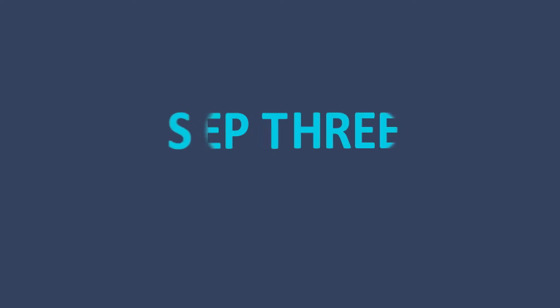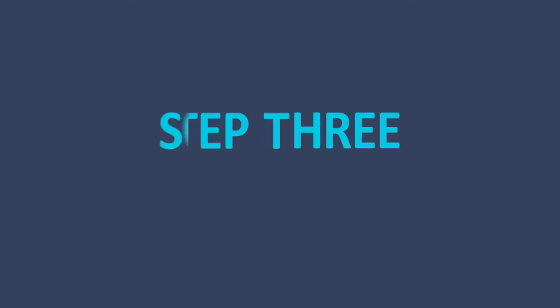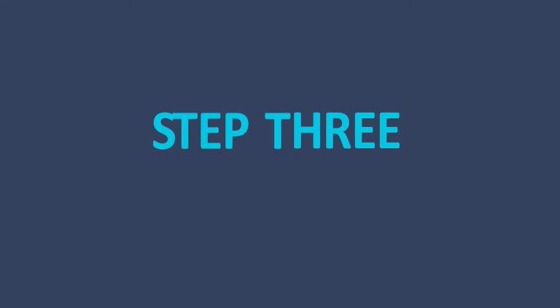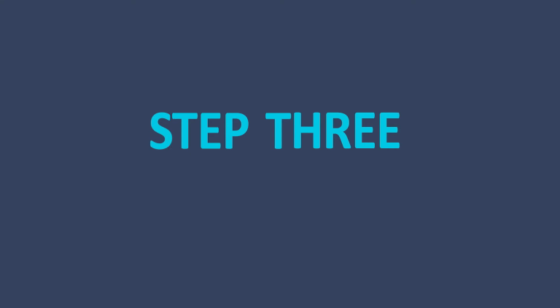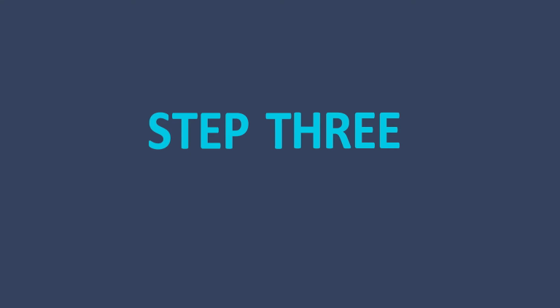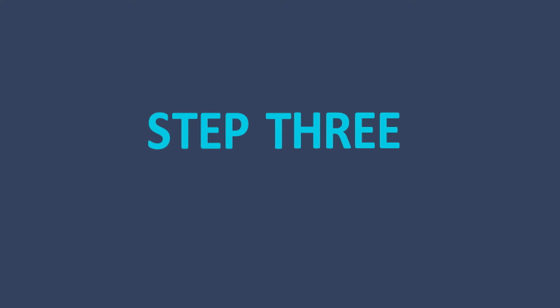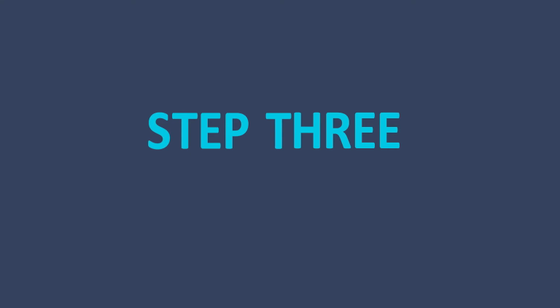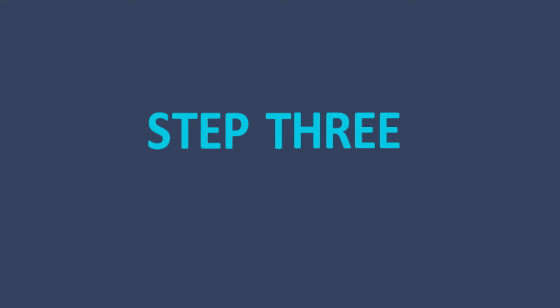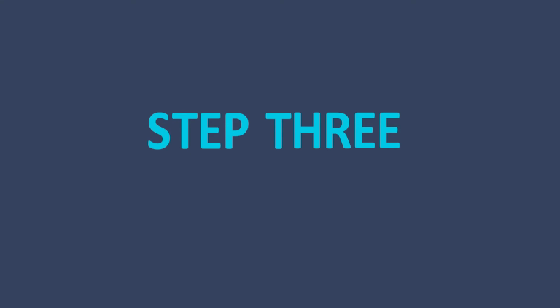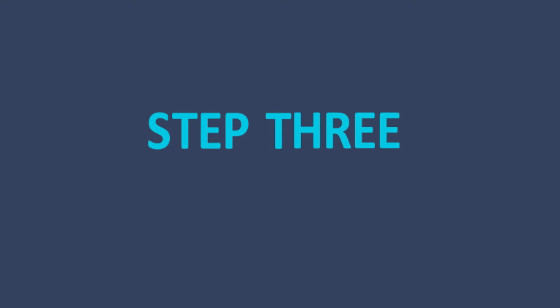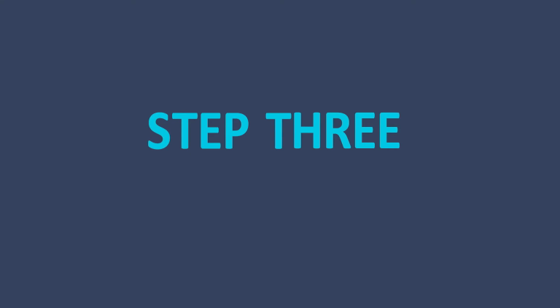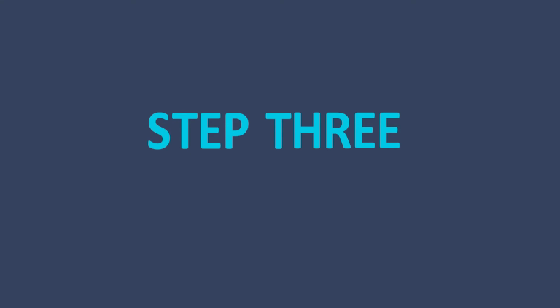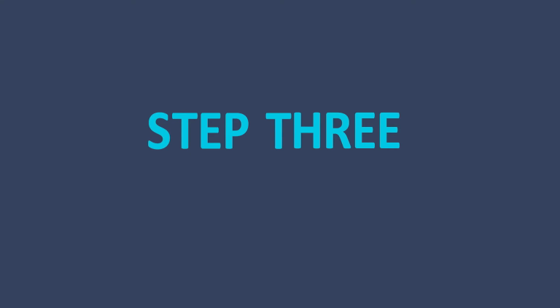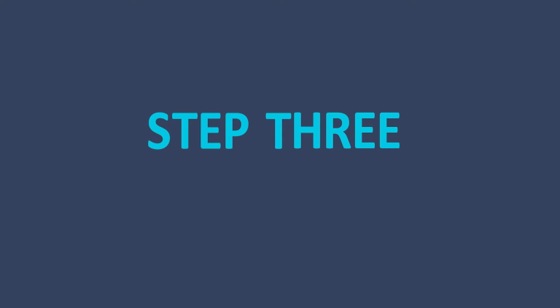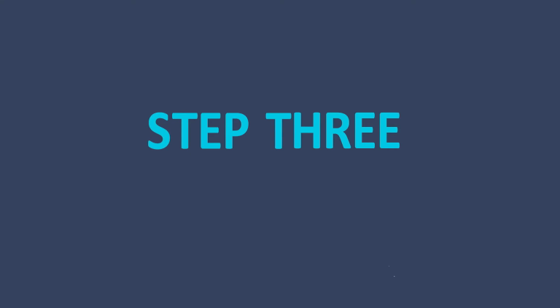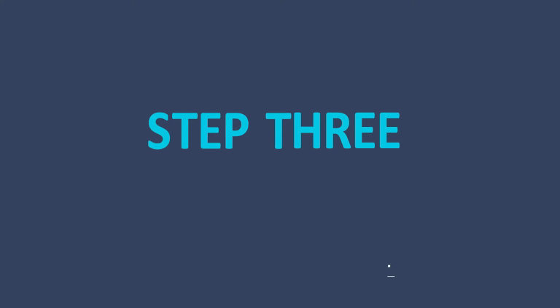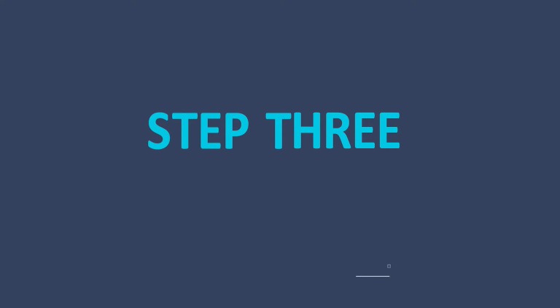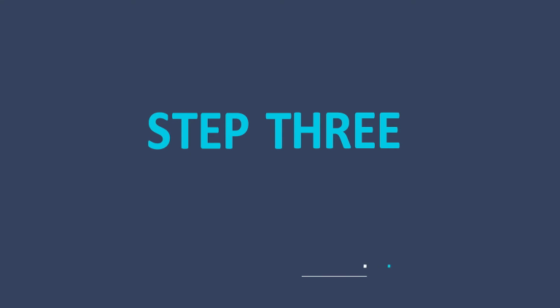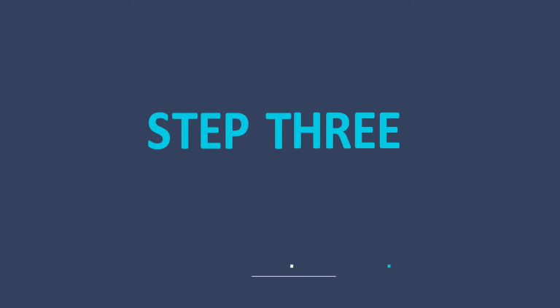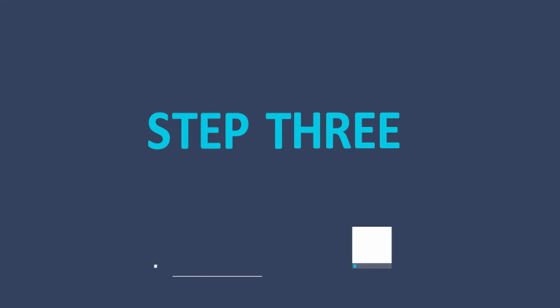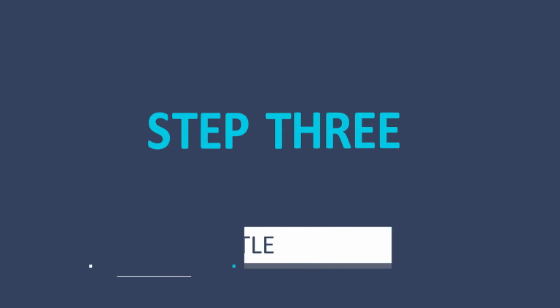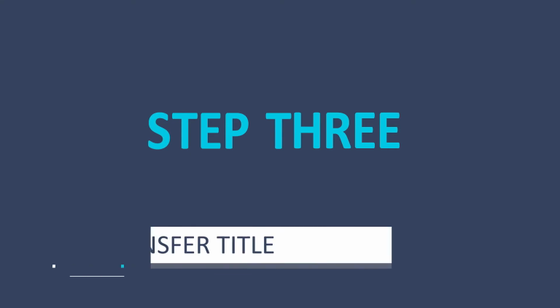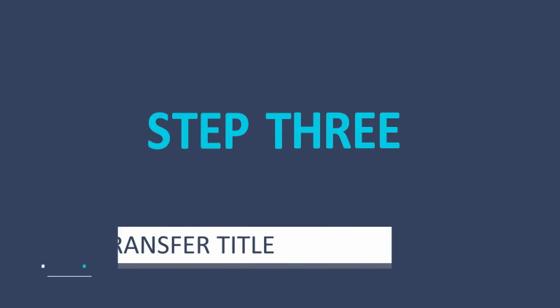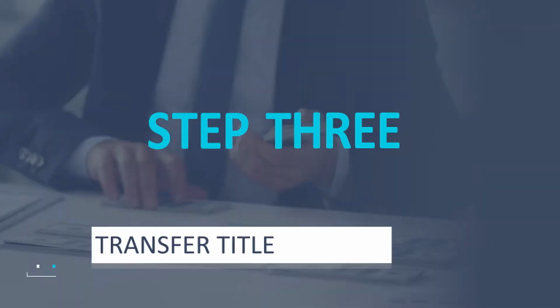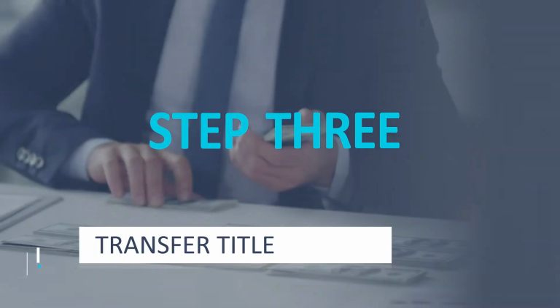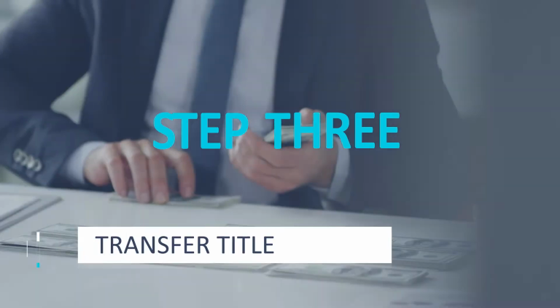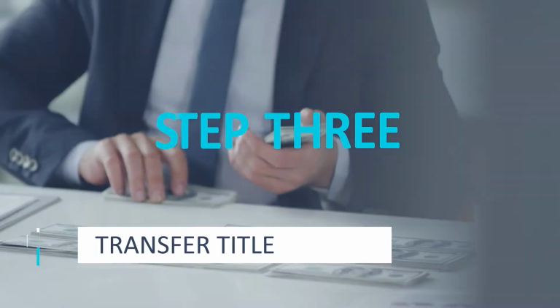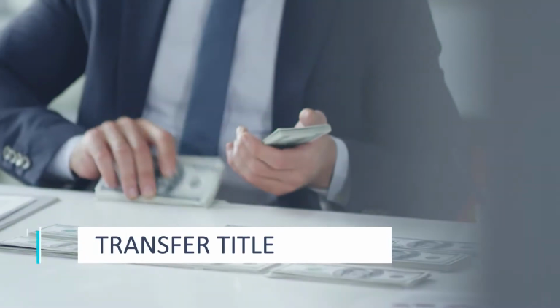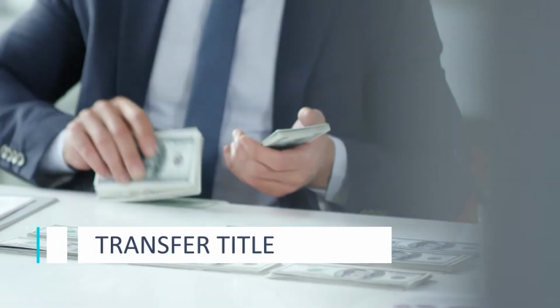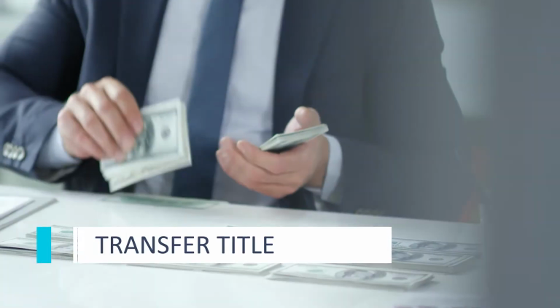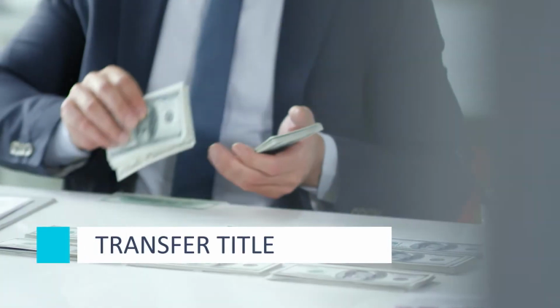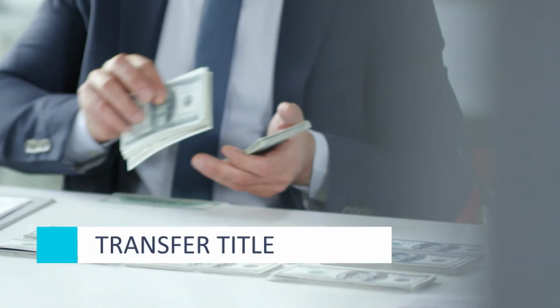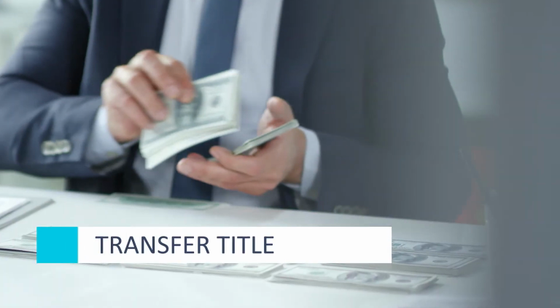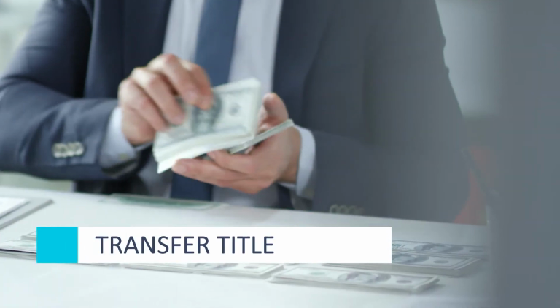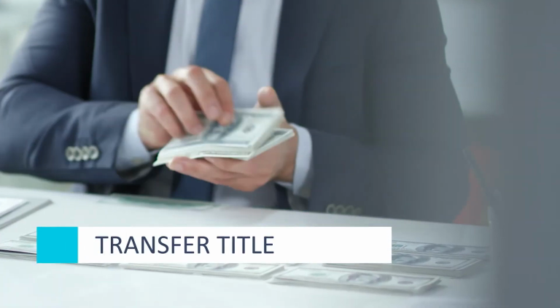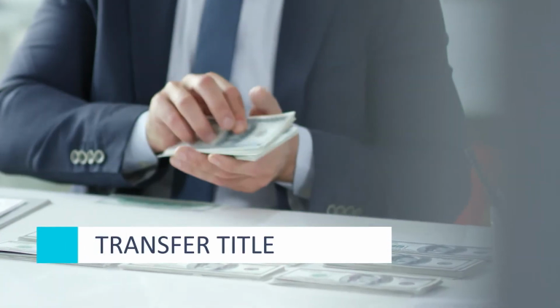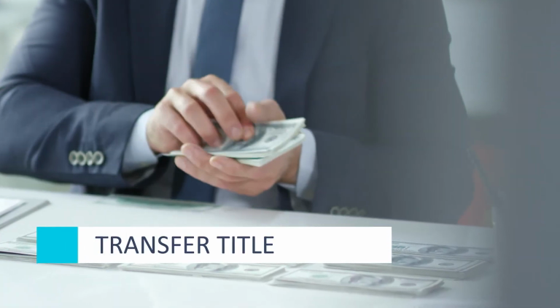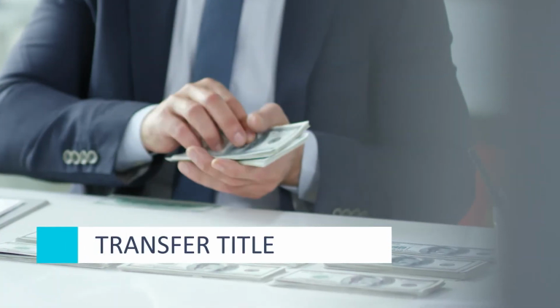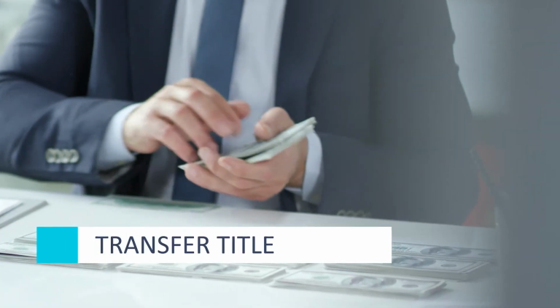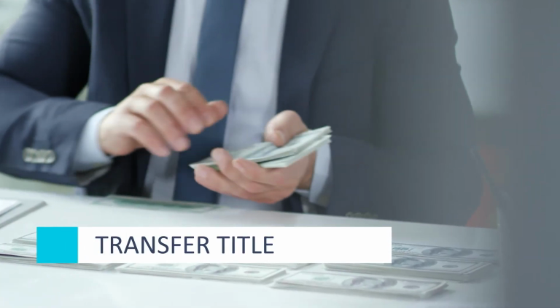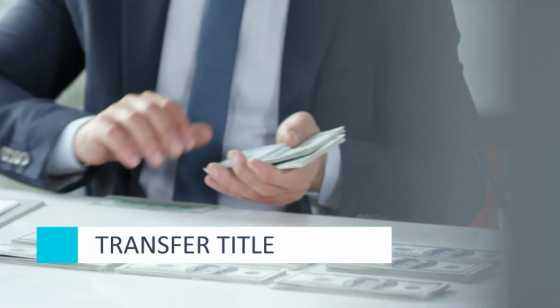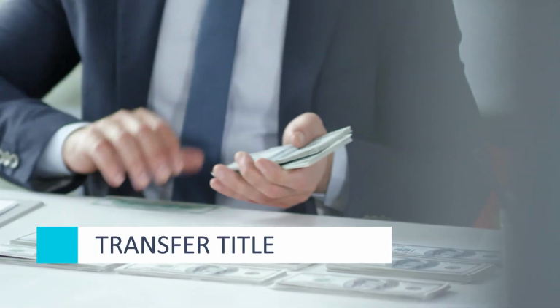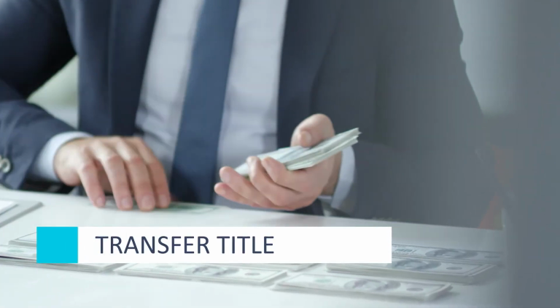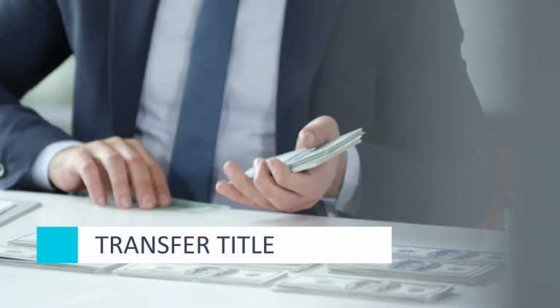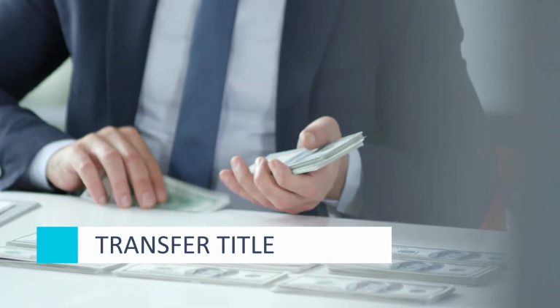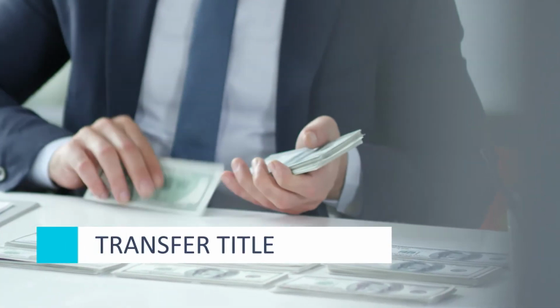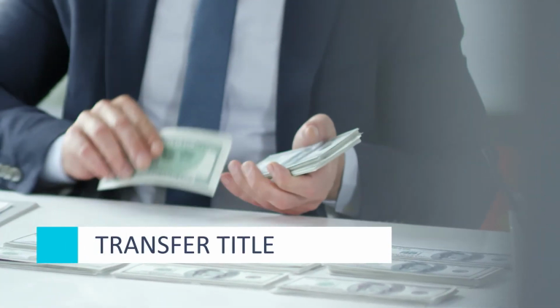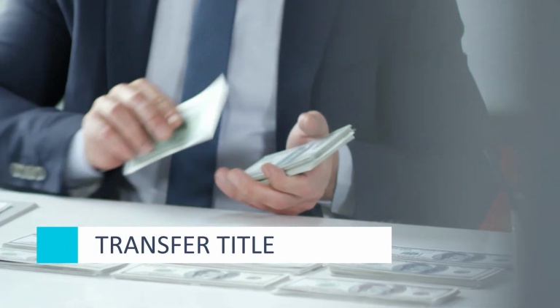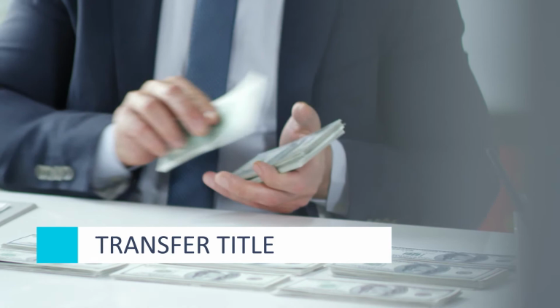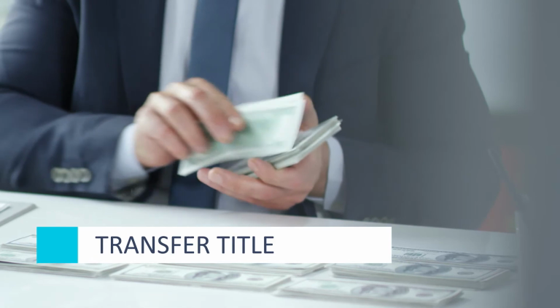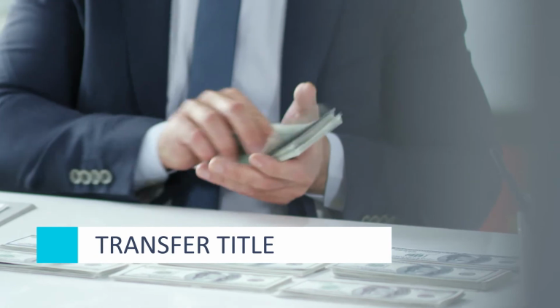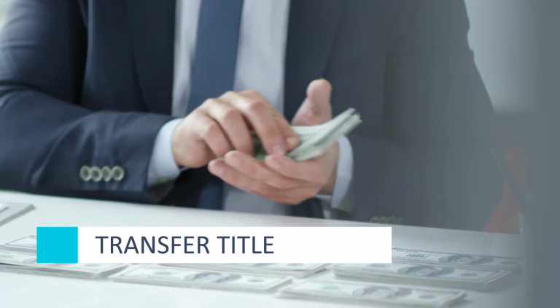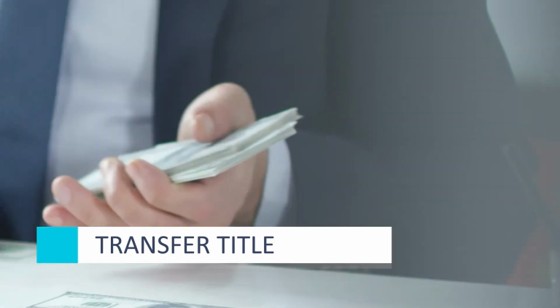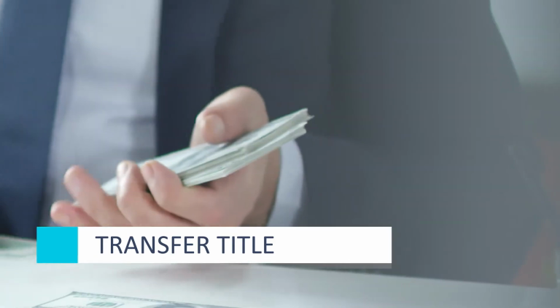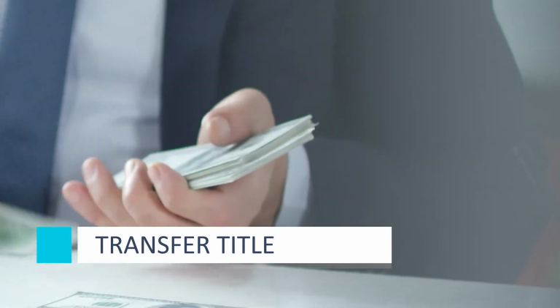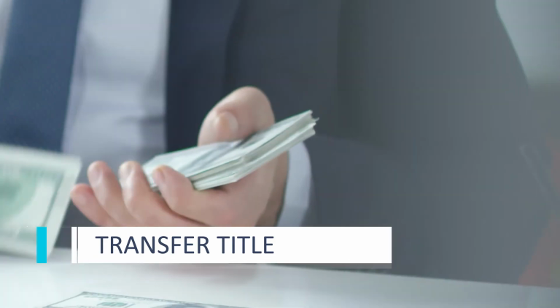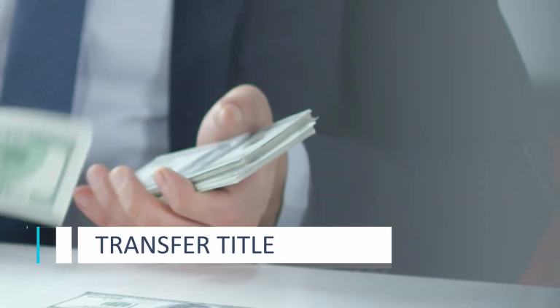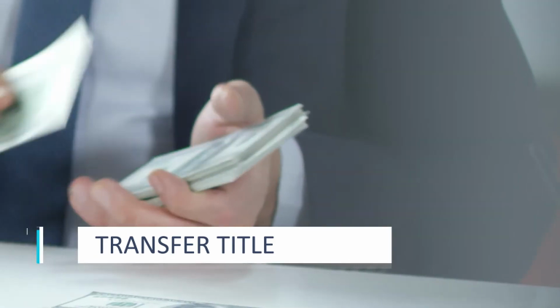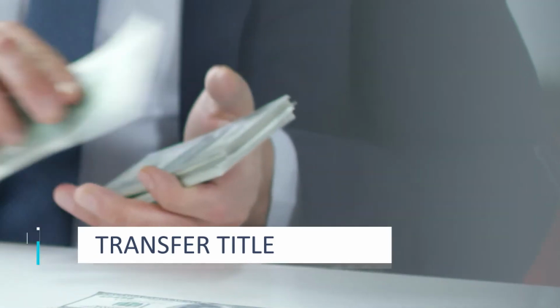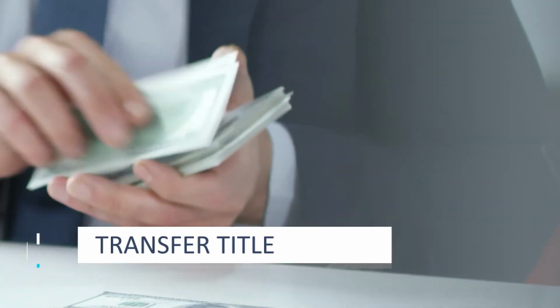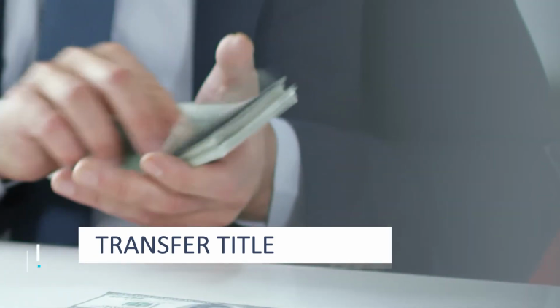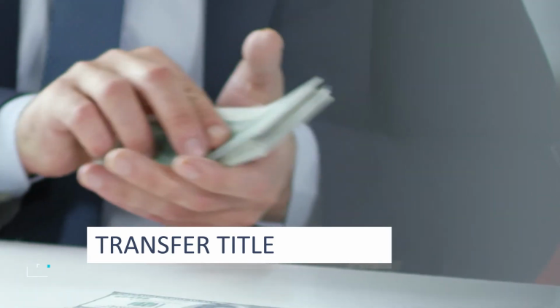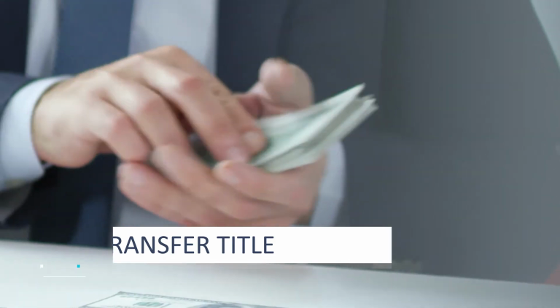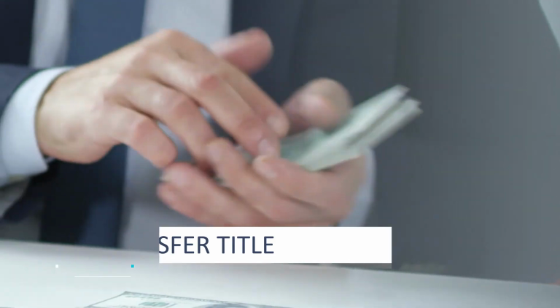Next, you'll need to transfer the title to its new owner. You'll need to hand over the current title, have all the previous documents filled out, and exchange payment.